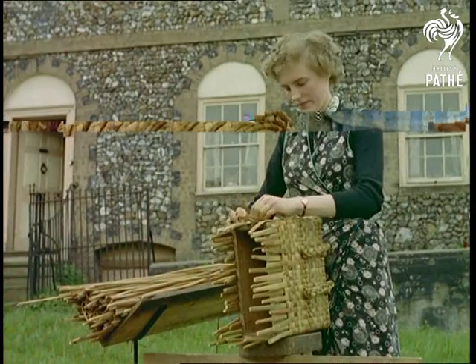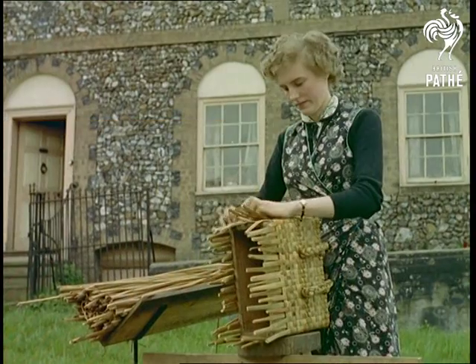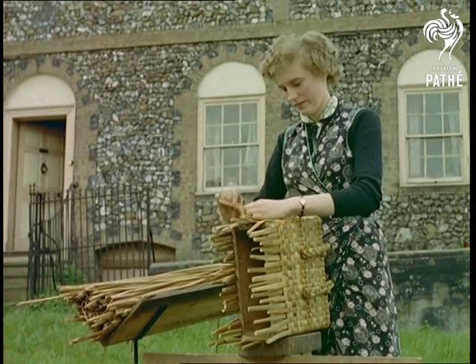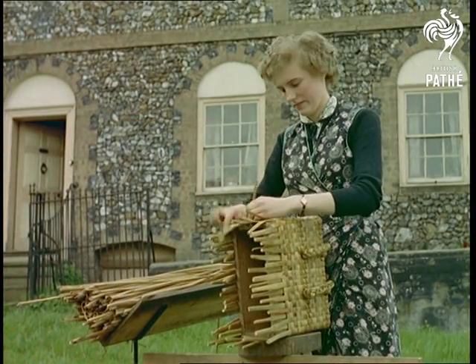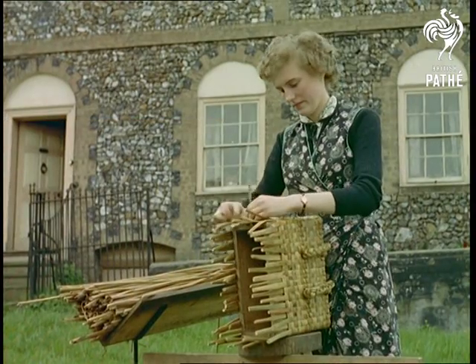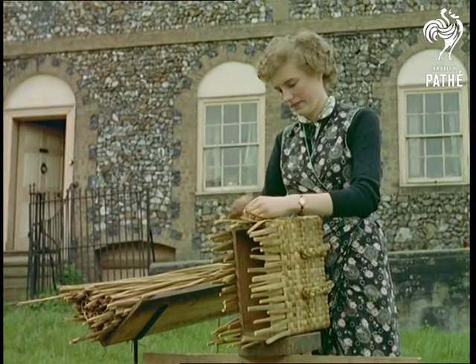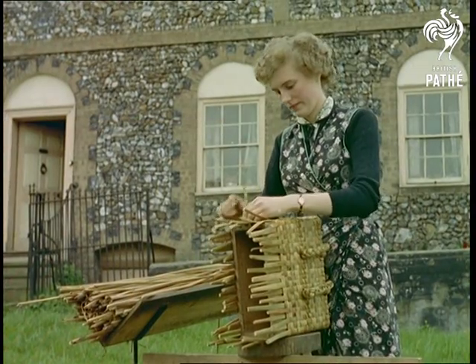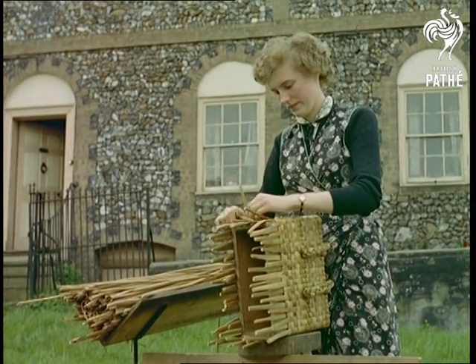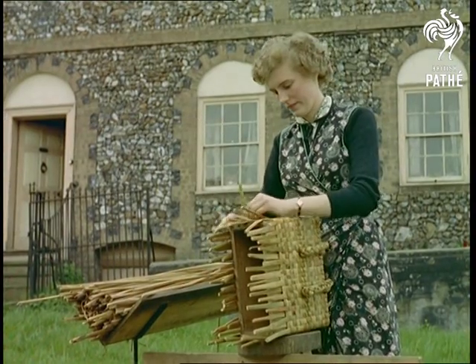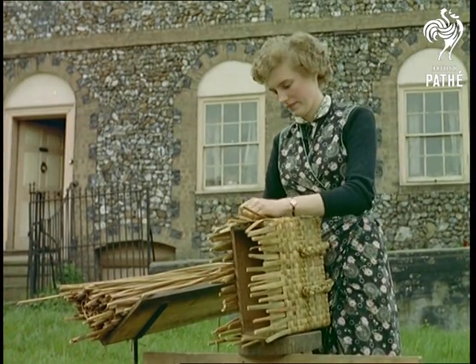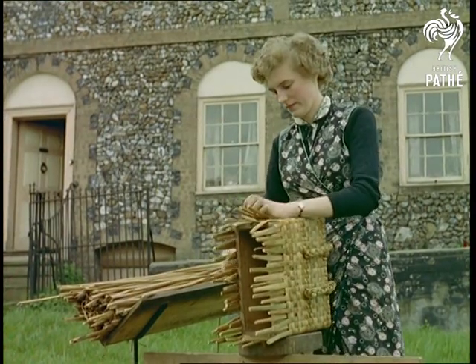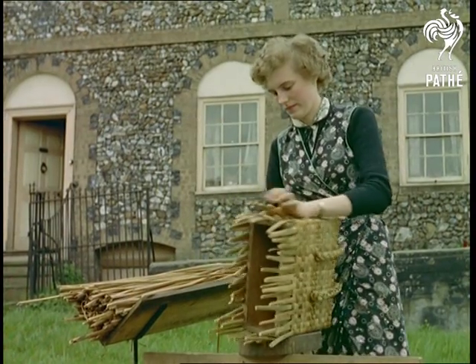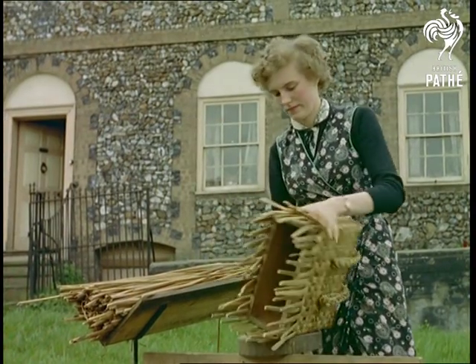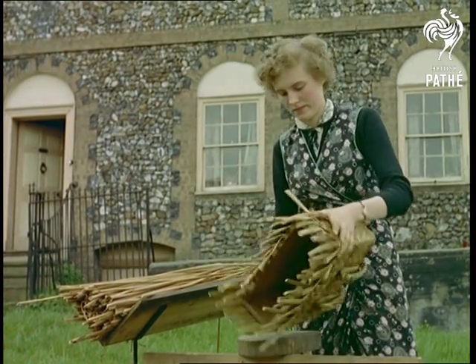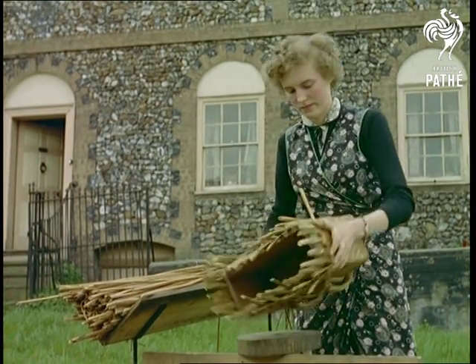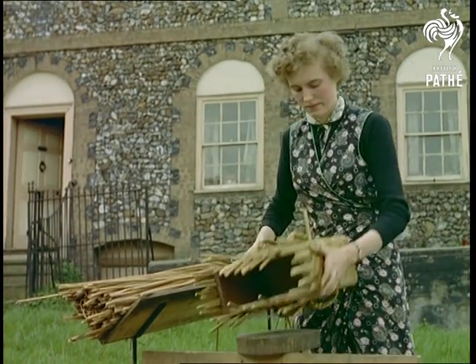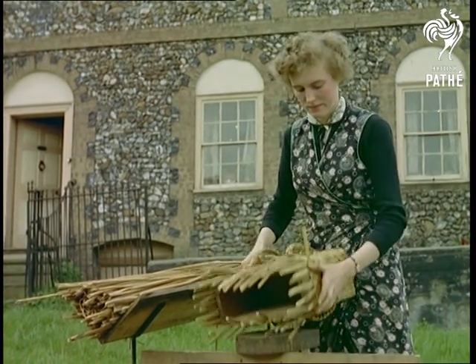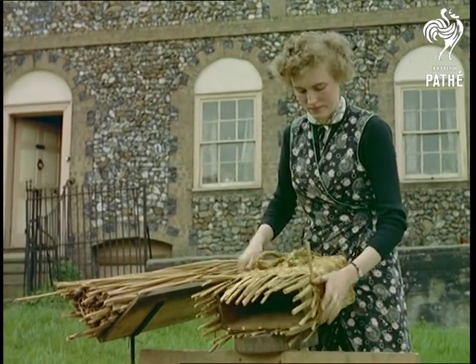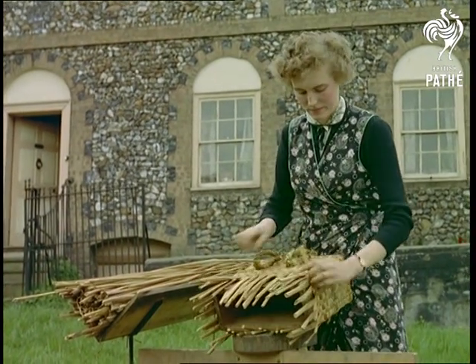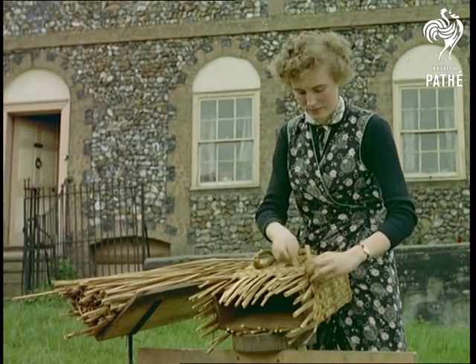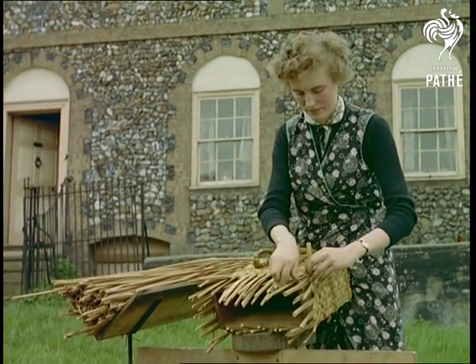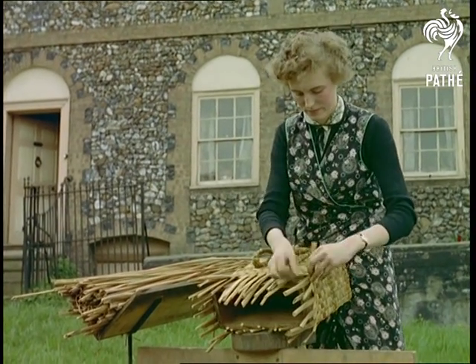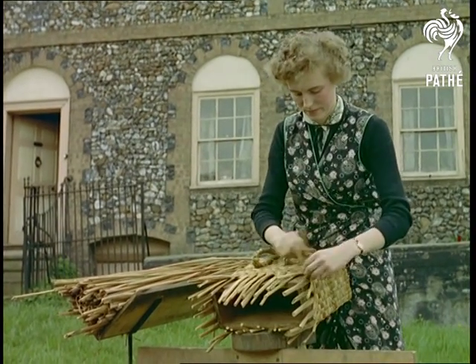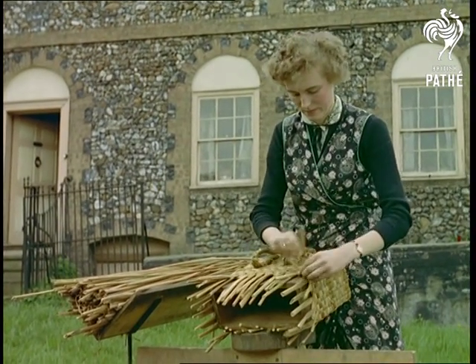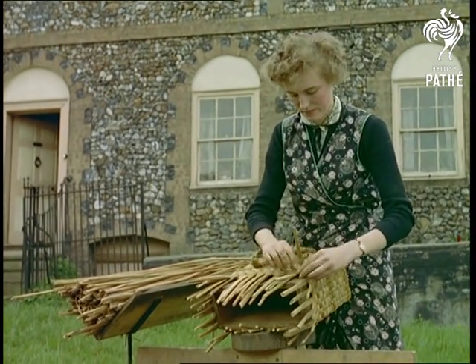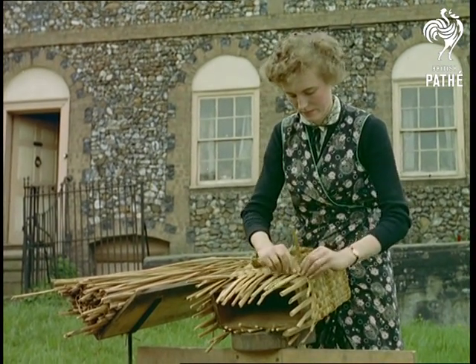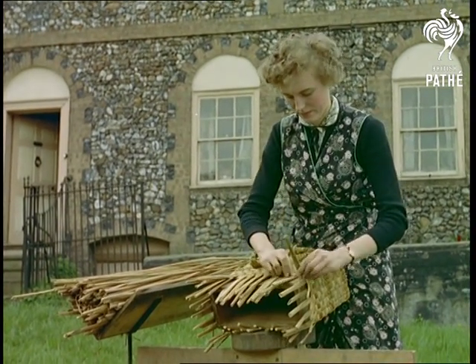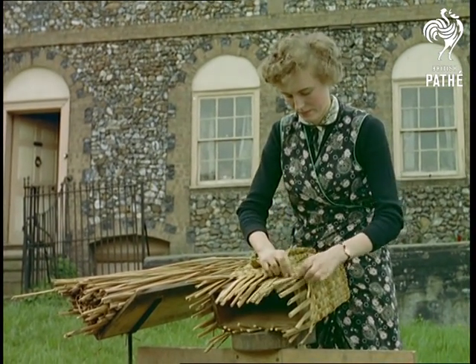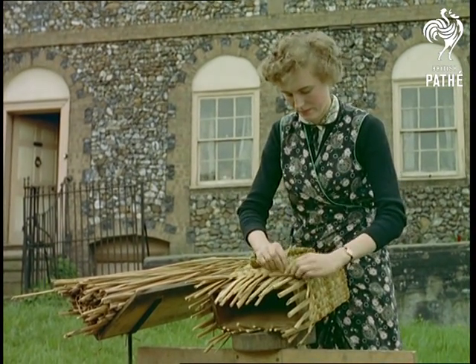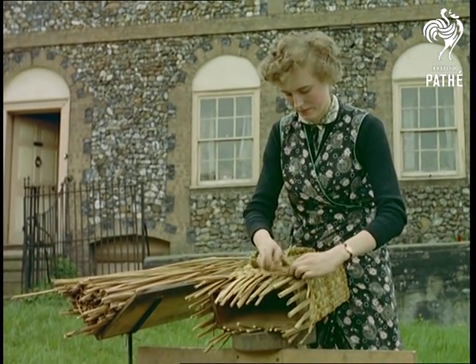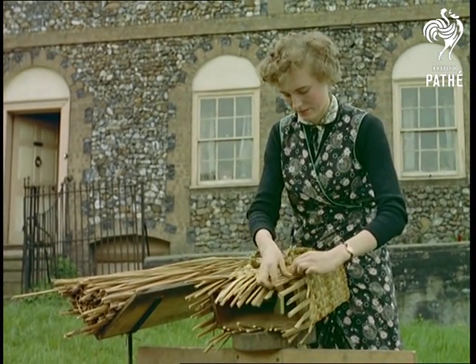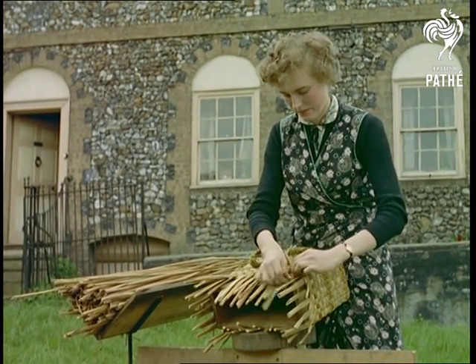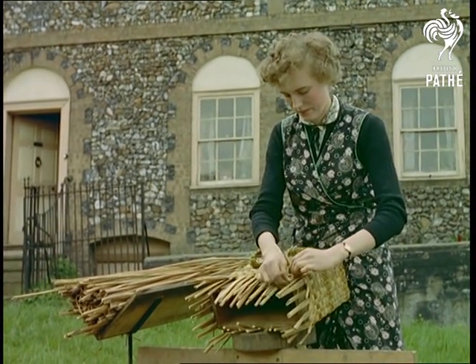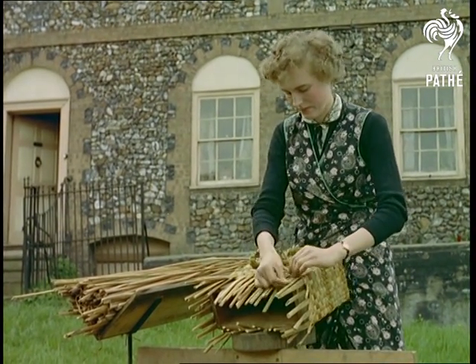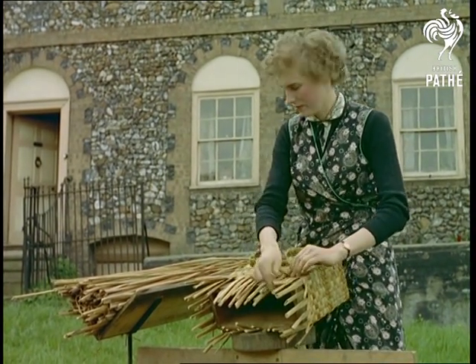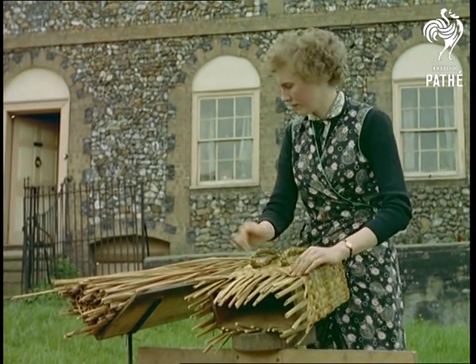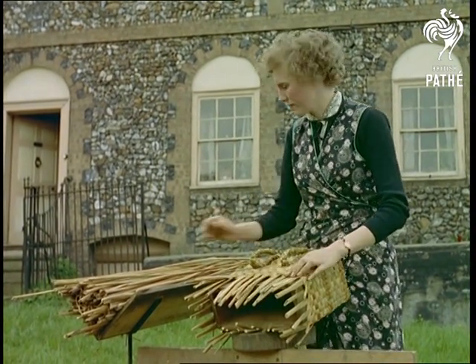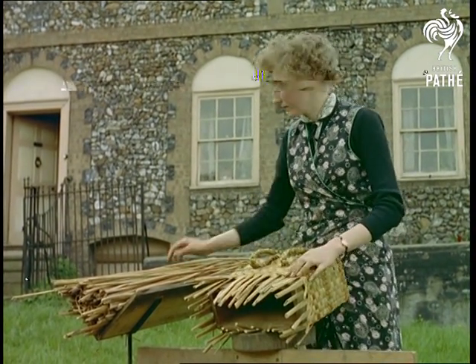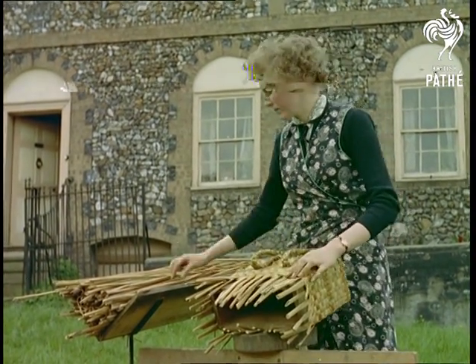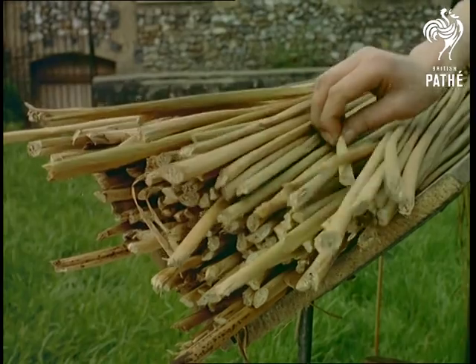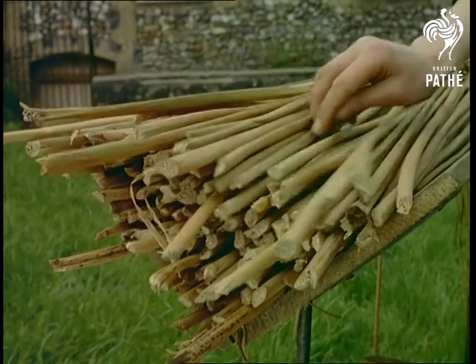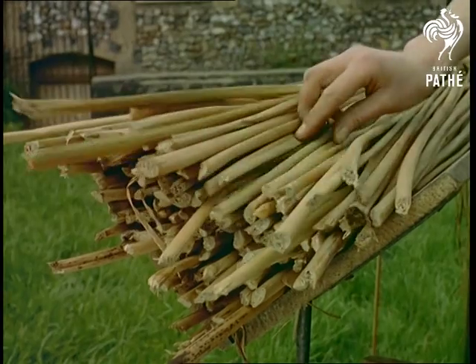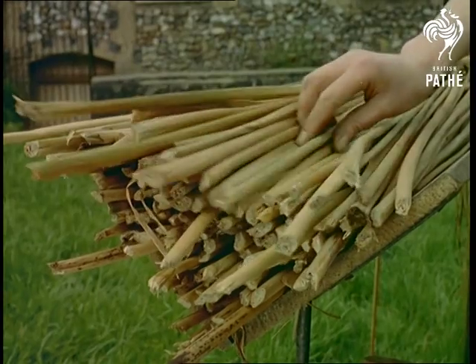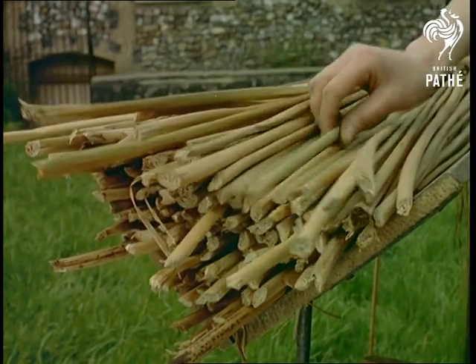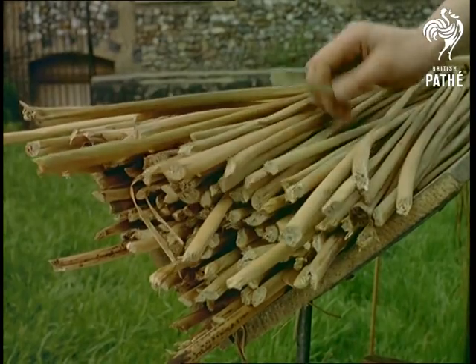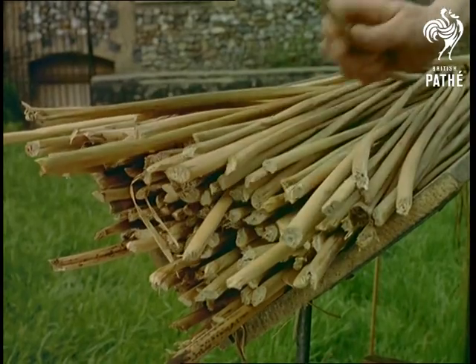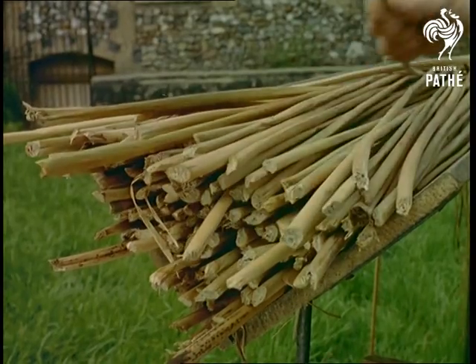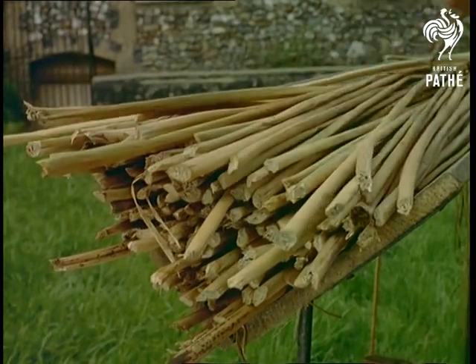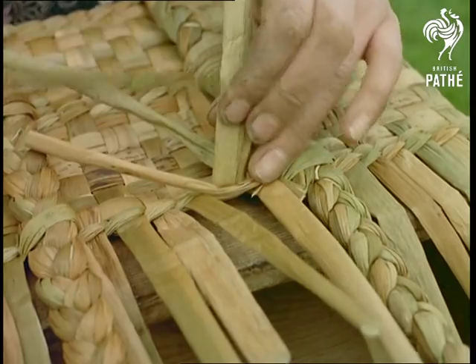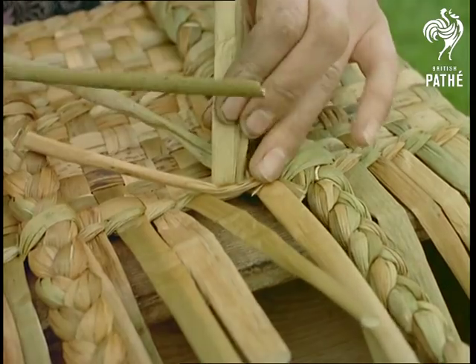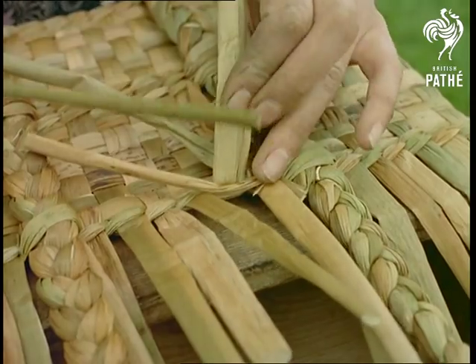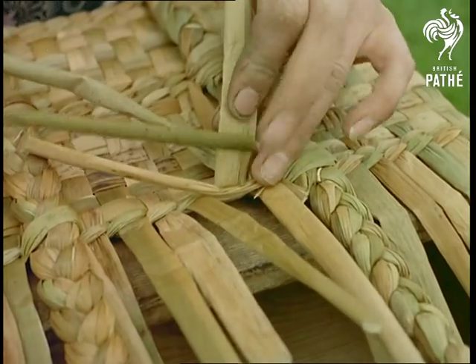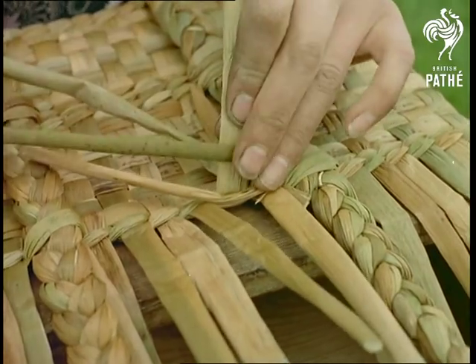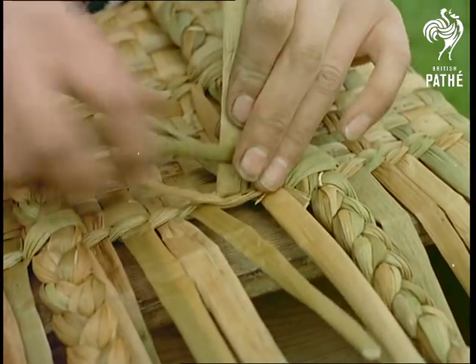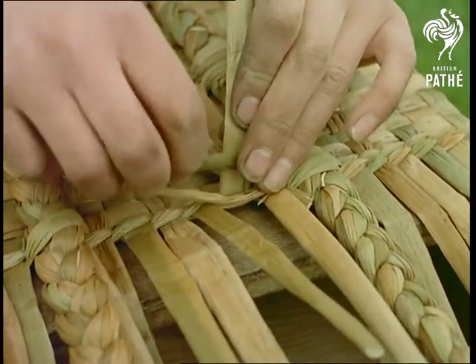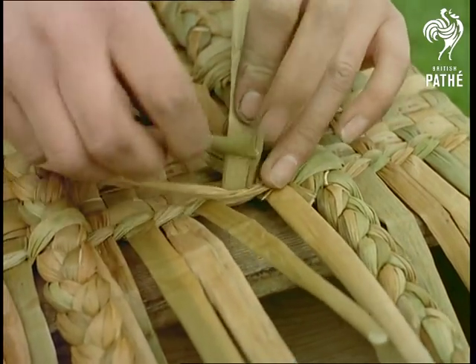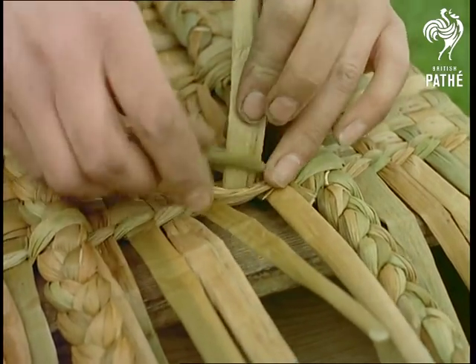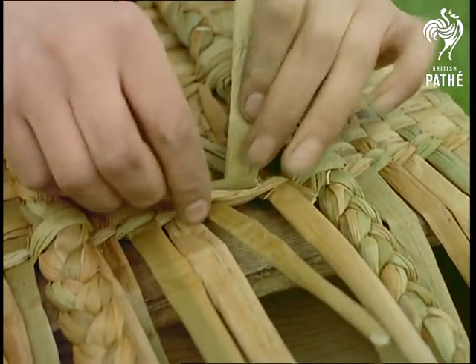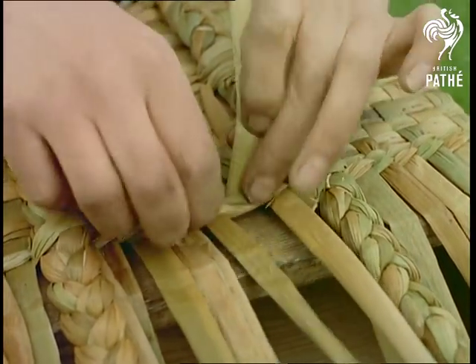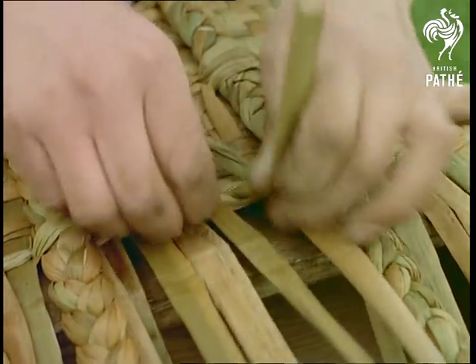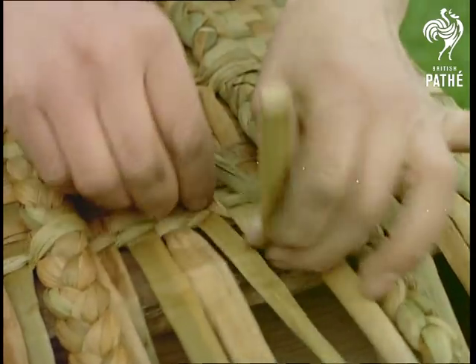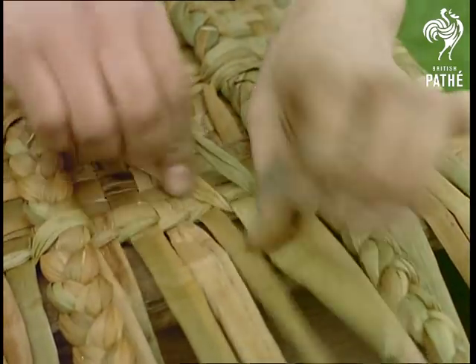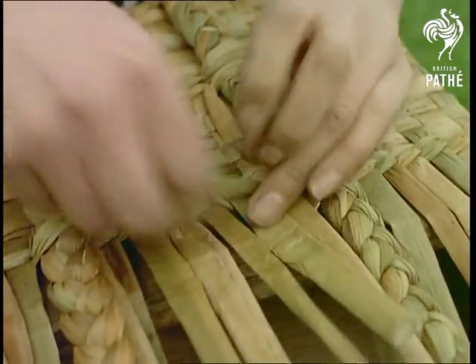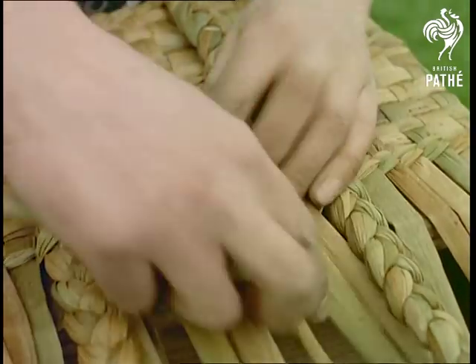Intricately worked shopping baskets like these, as well as a variety of woven goods, are sold all over the country, a large proportion going to London.